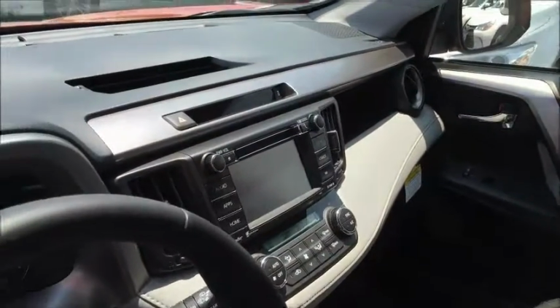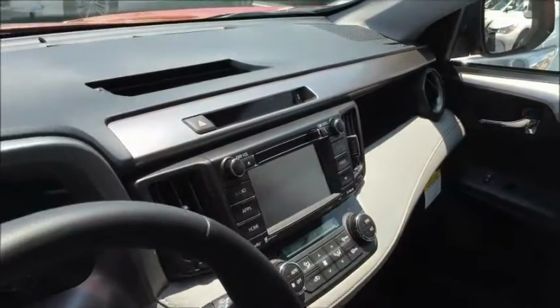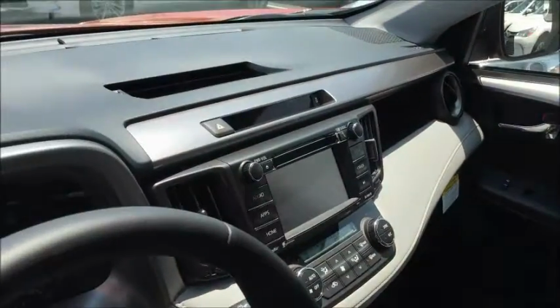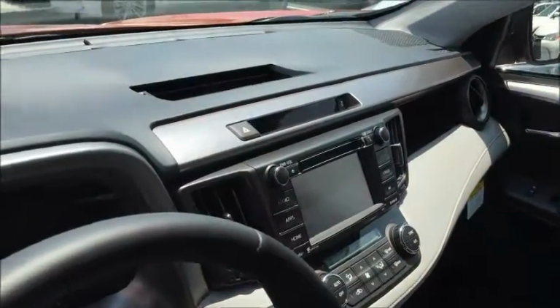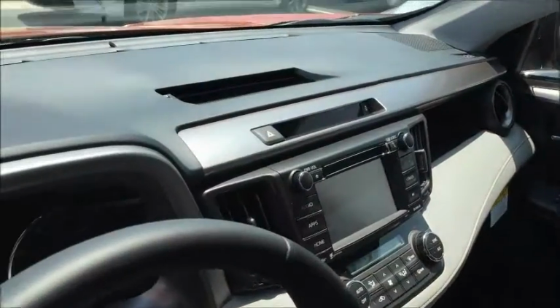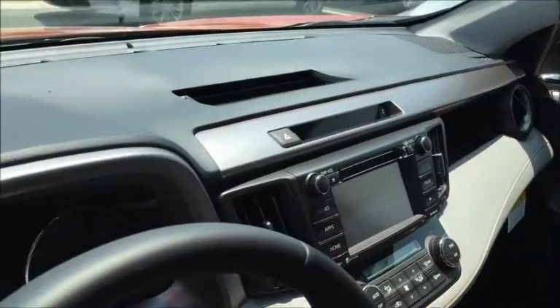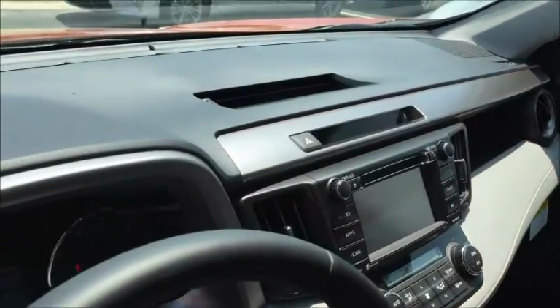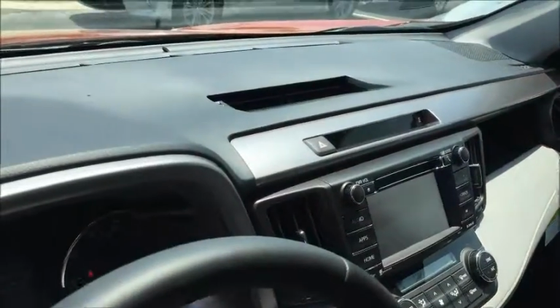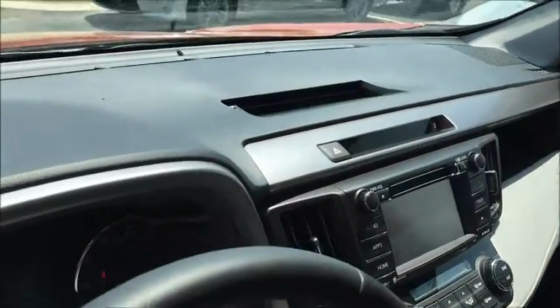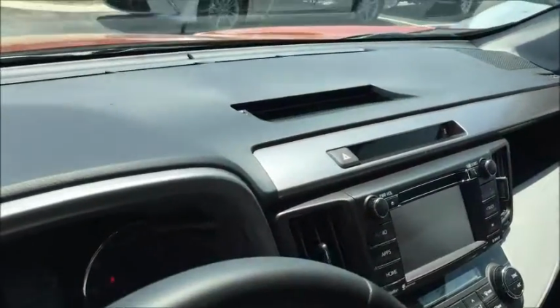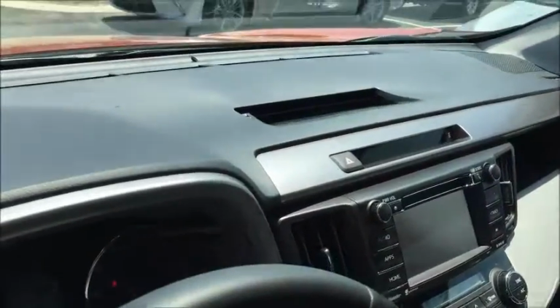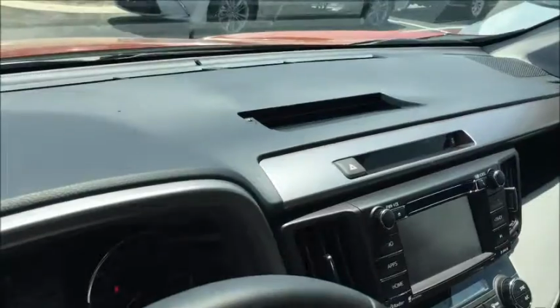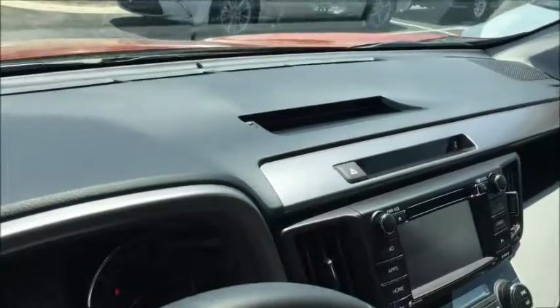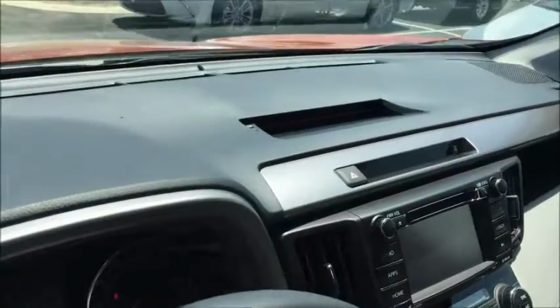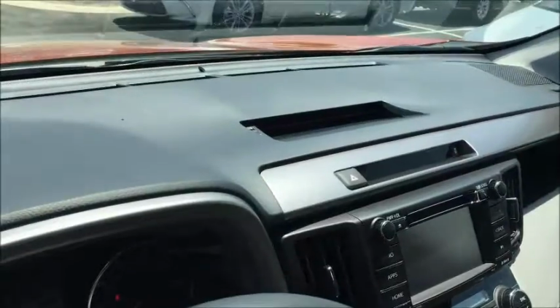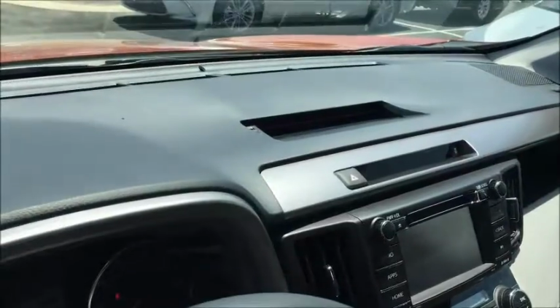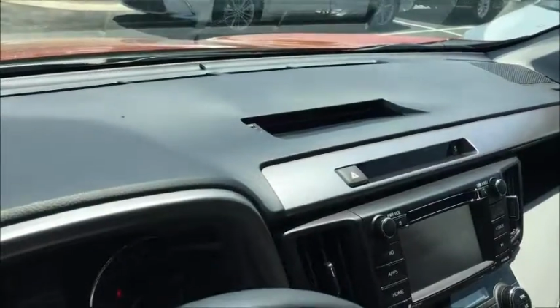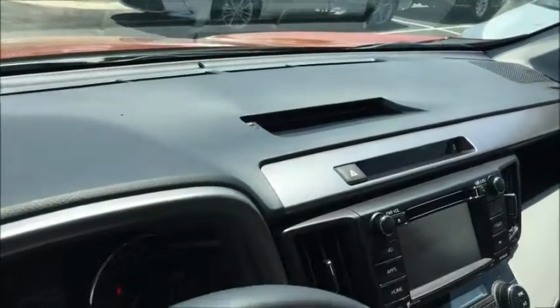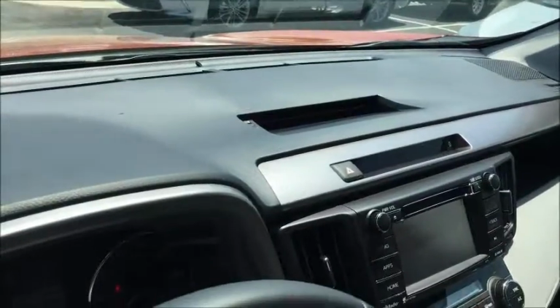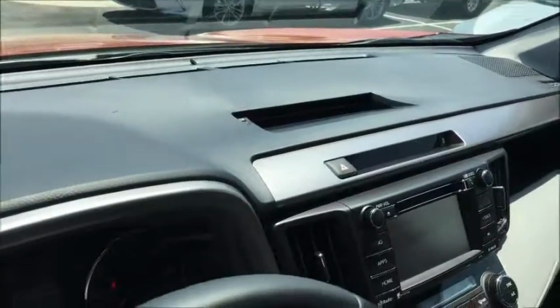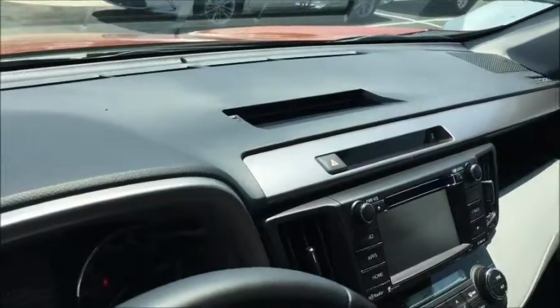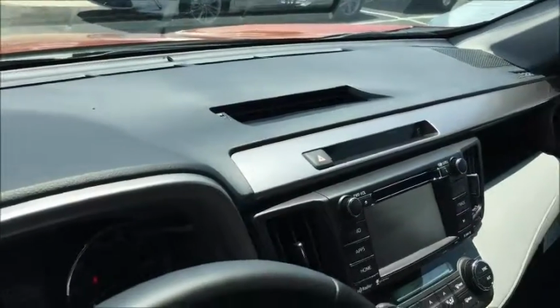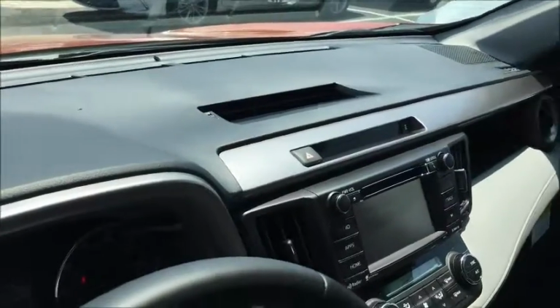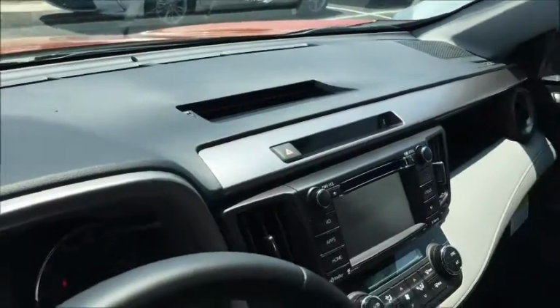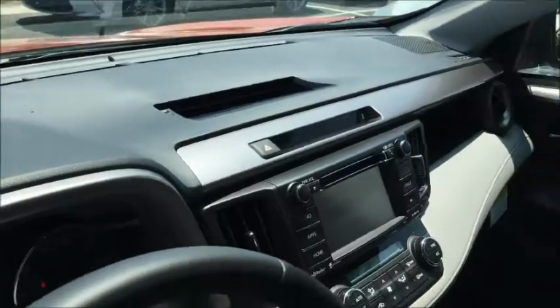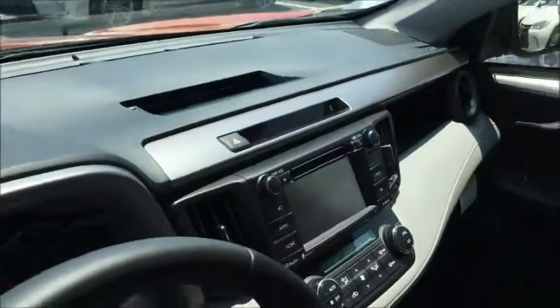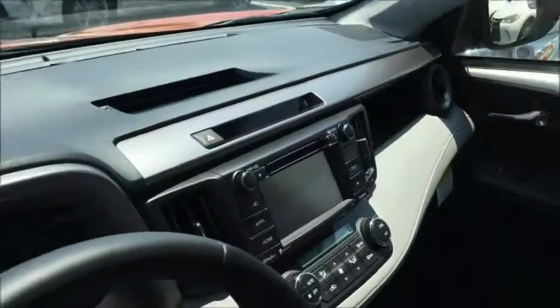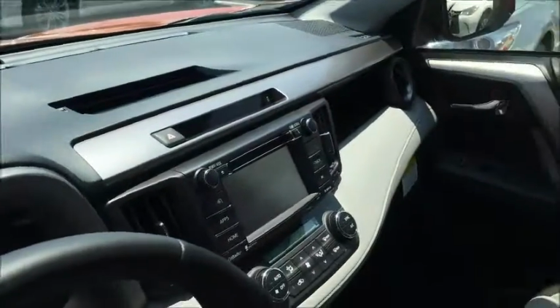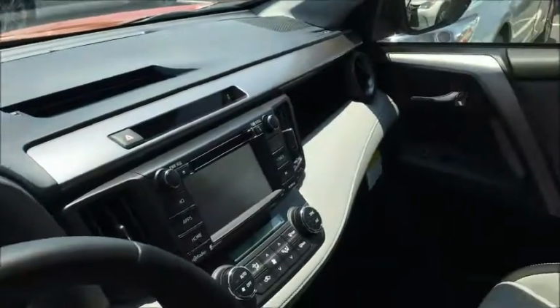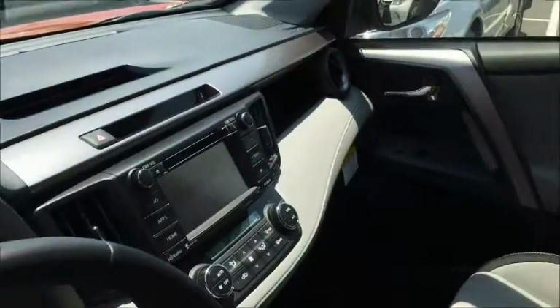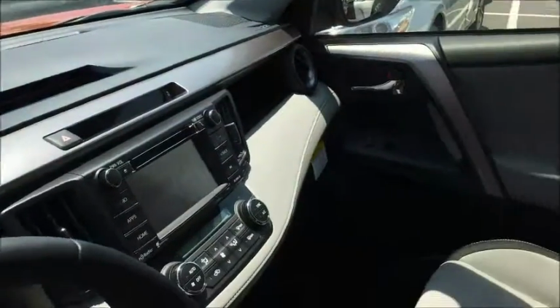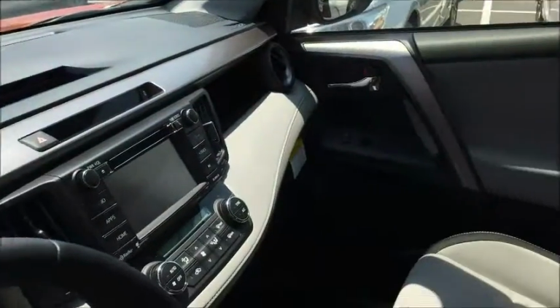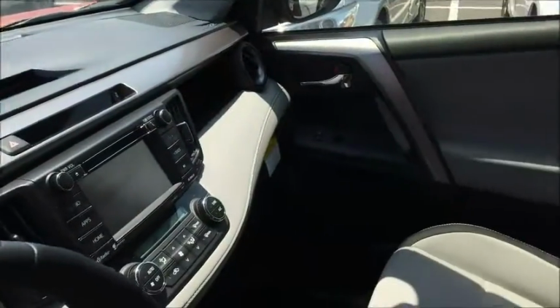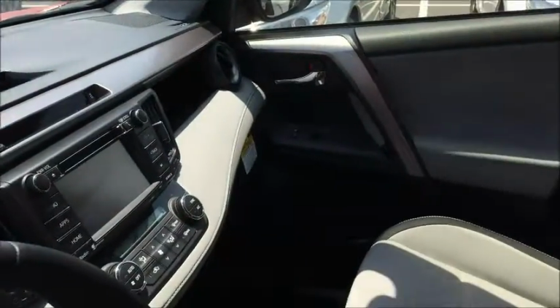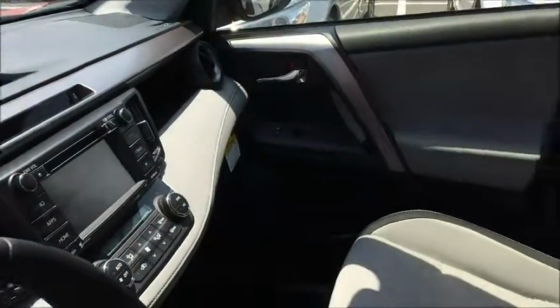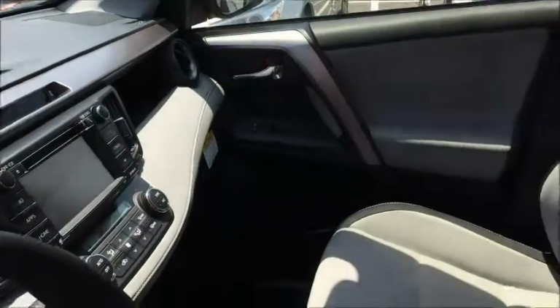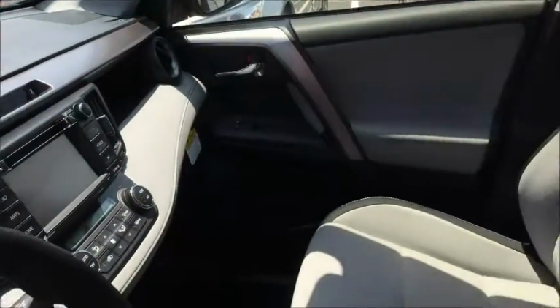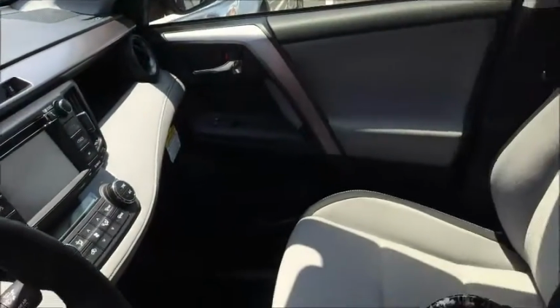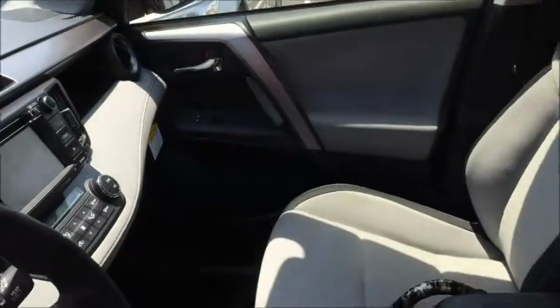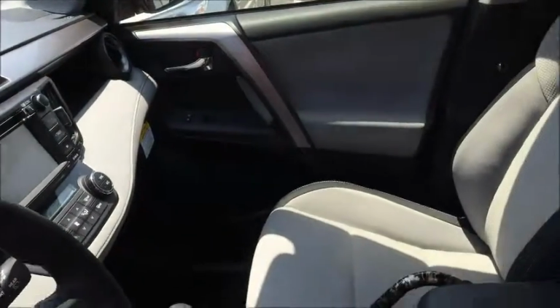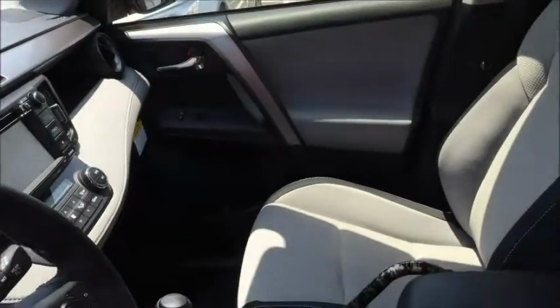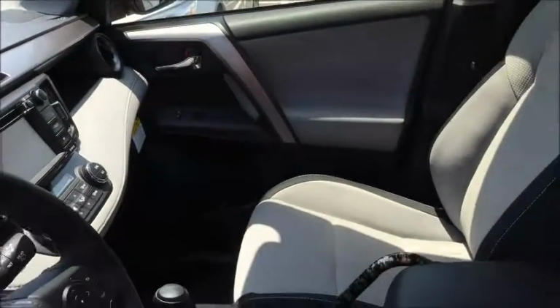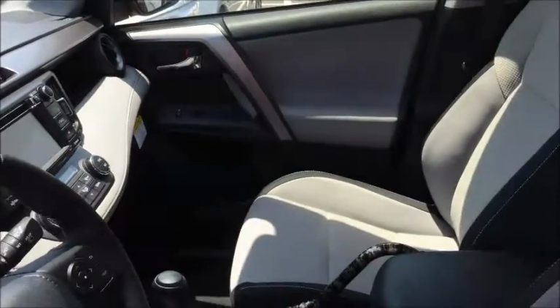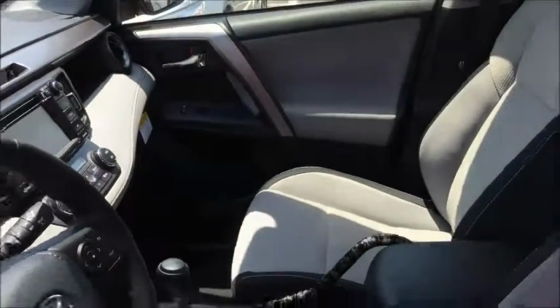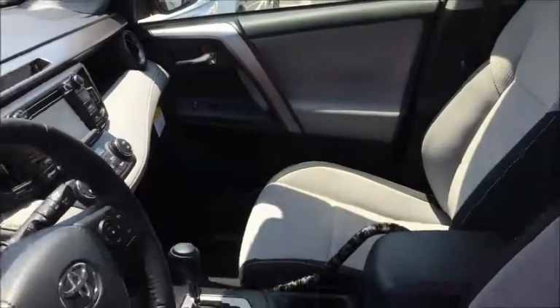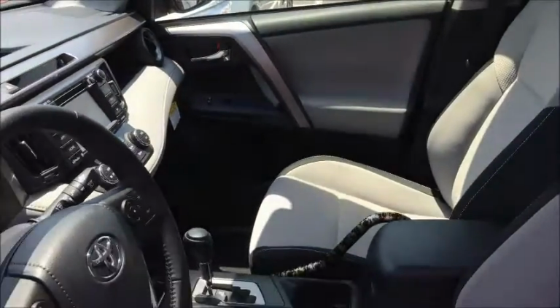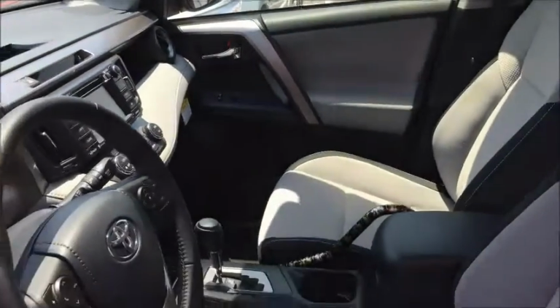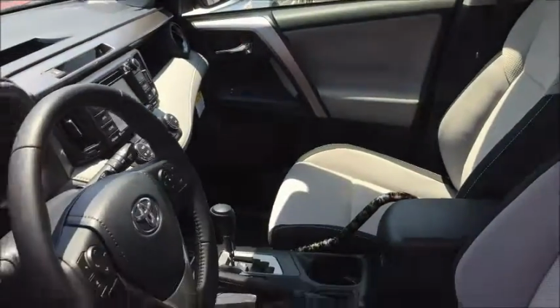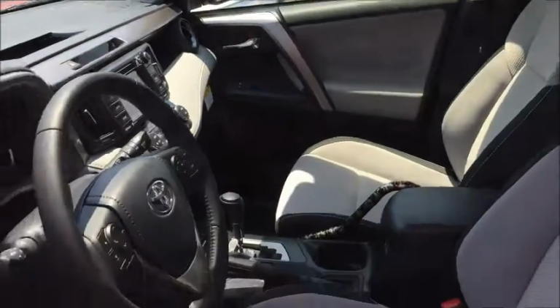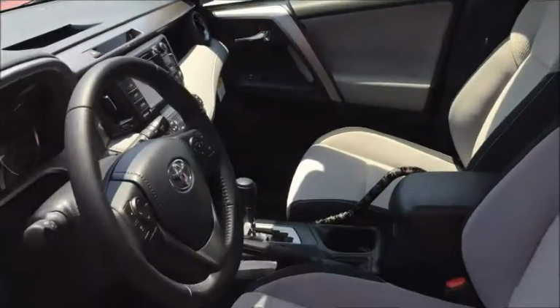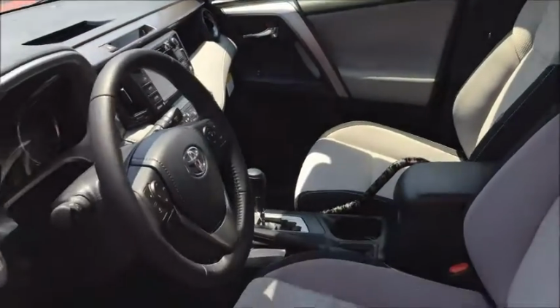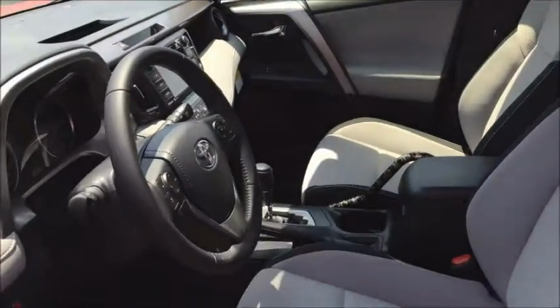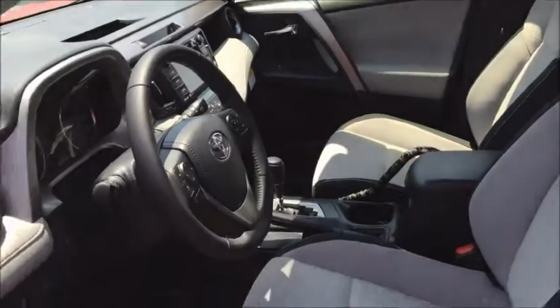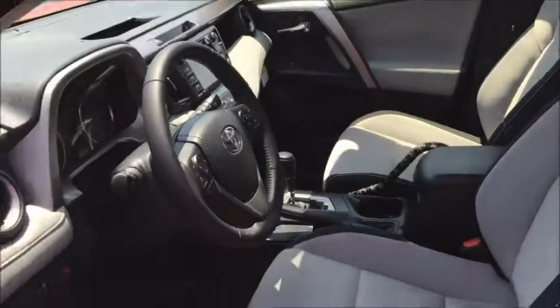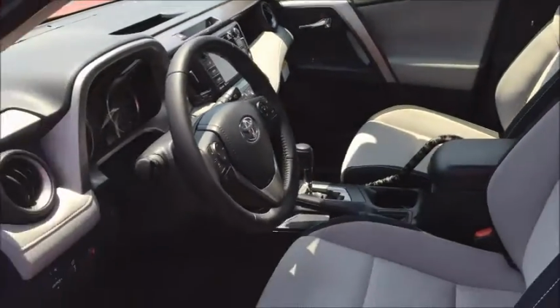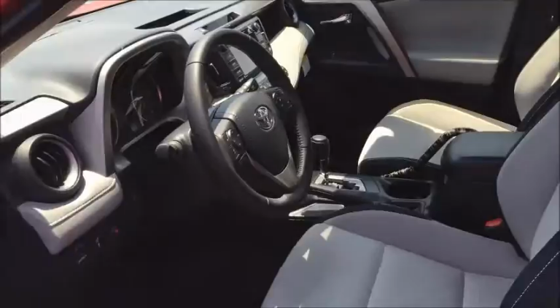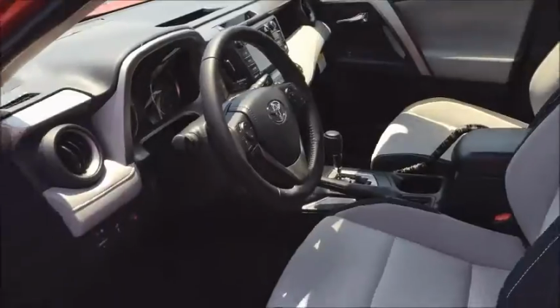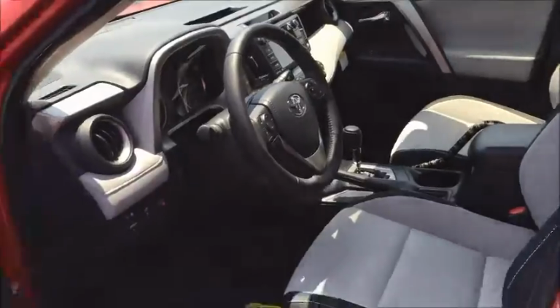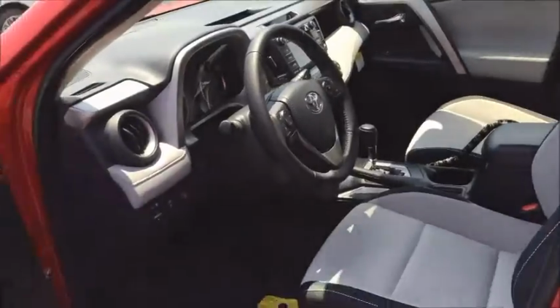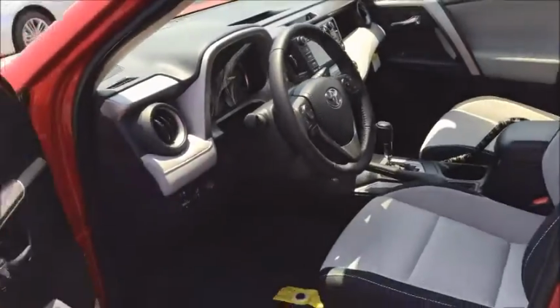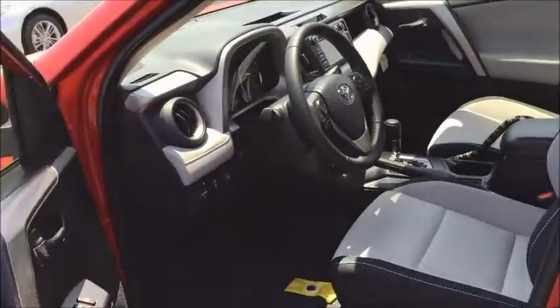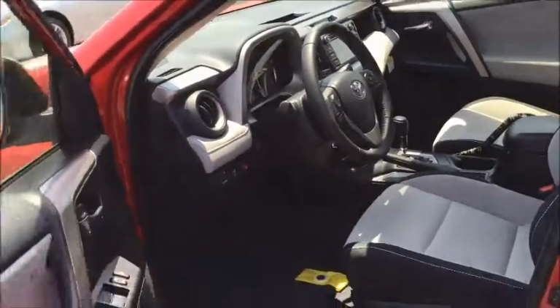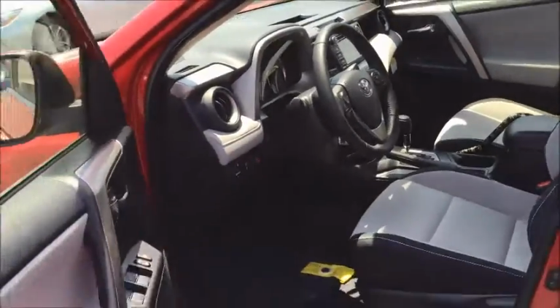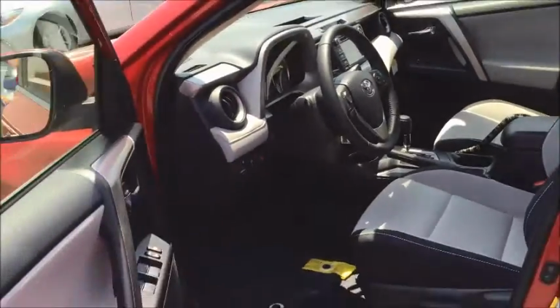It does have a neat vent up top which helps get air to the passengers in the back. Just a really well-made vehicle.